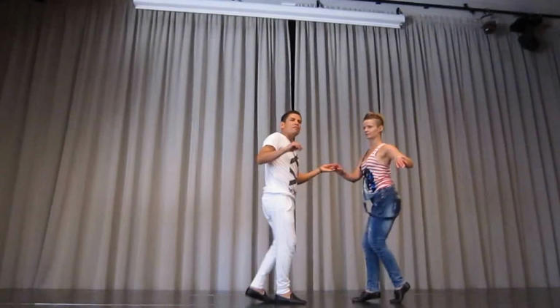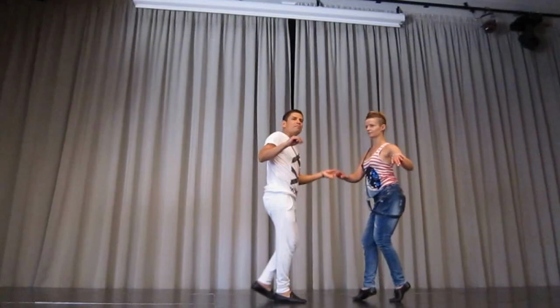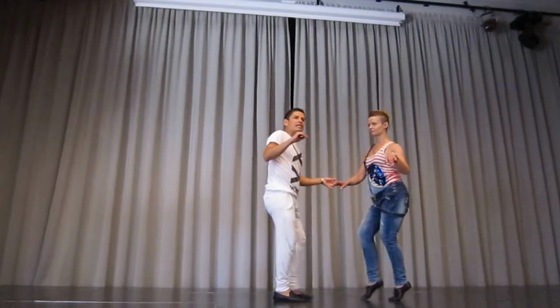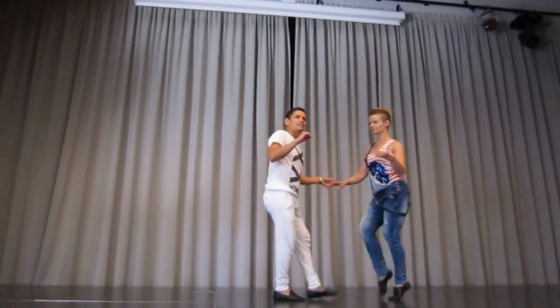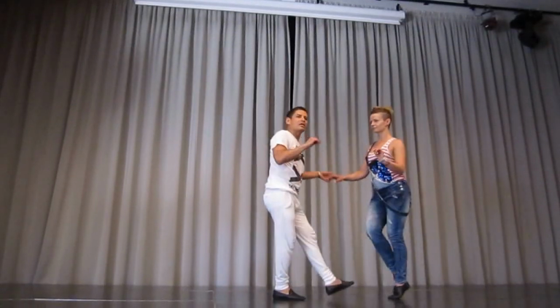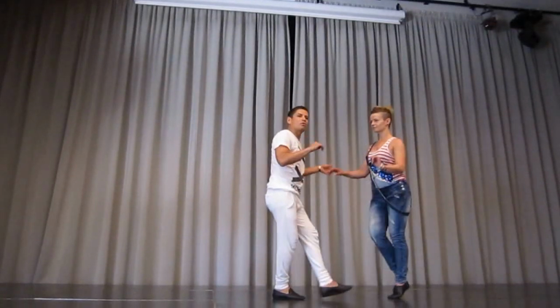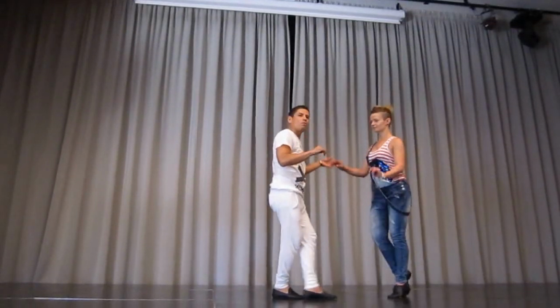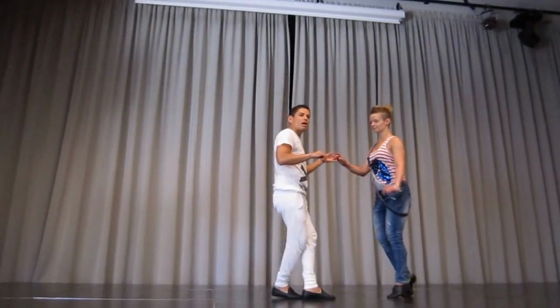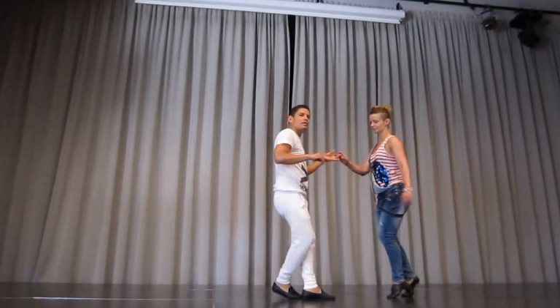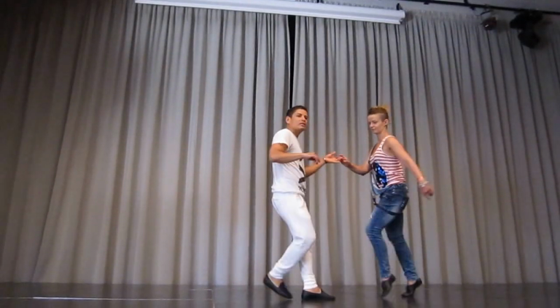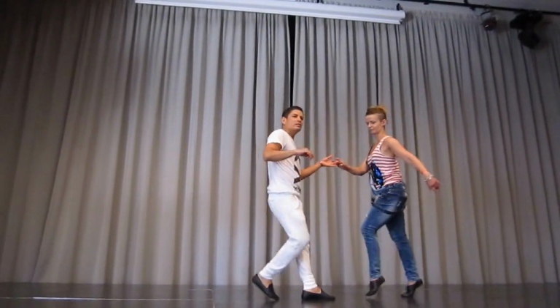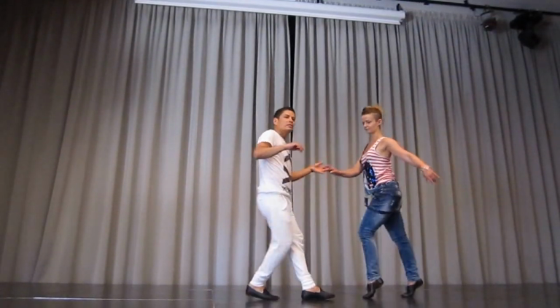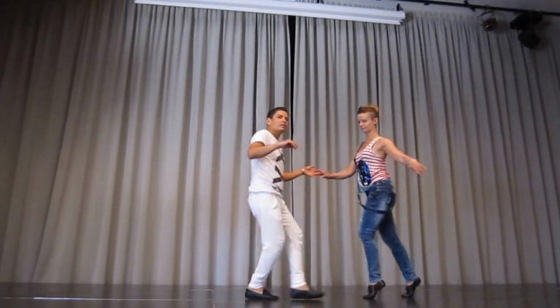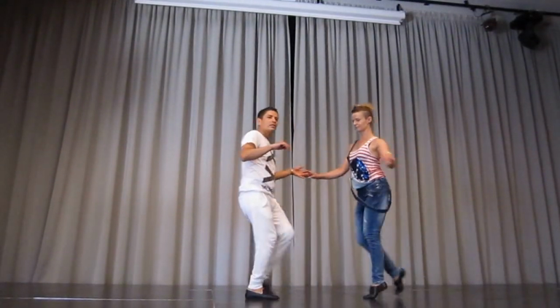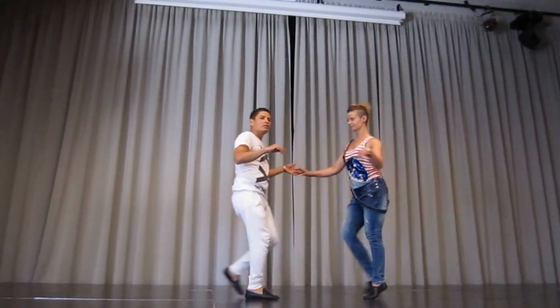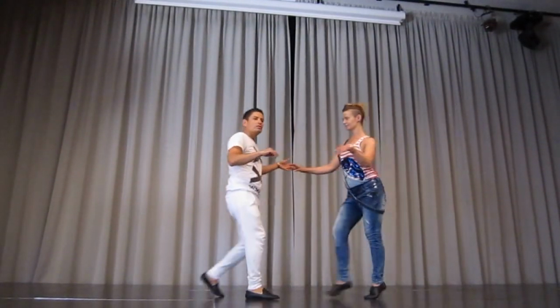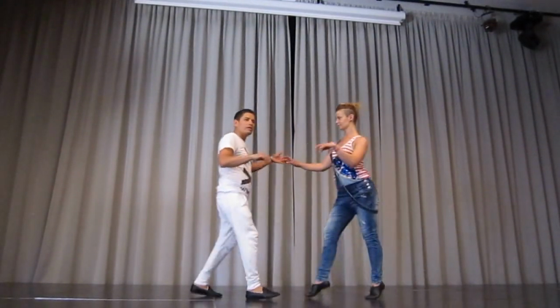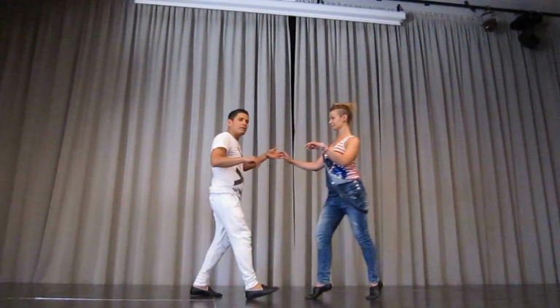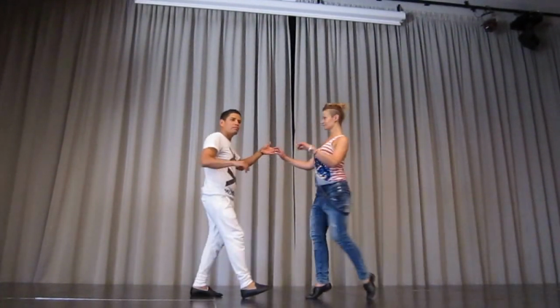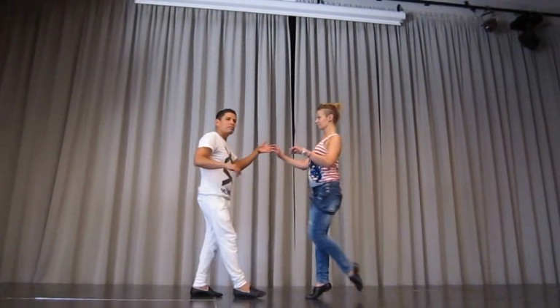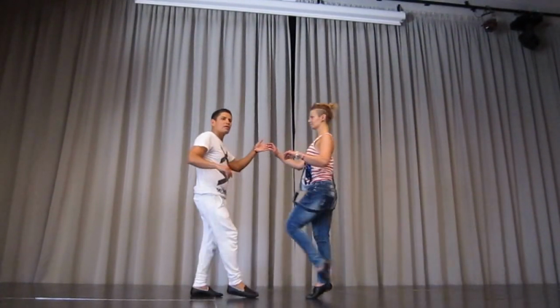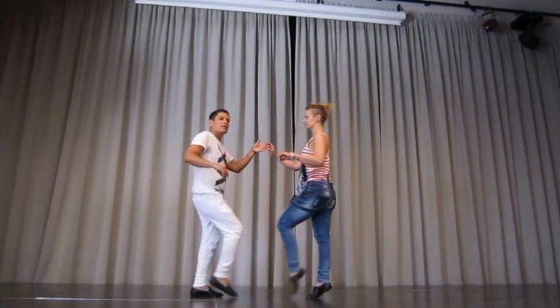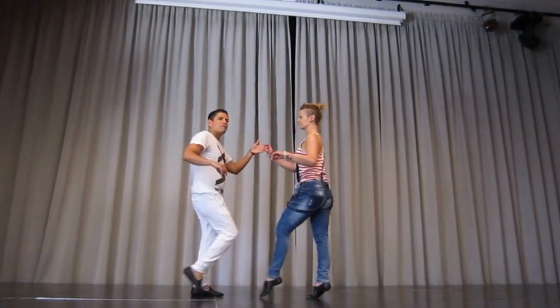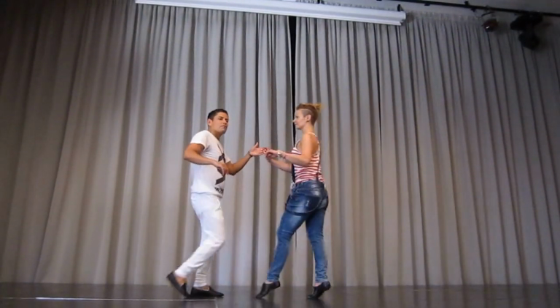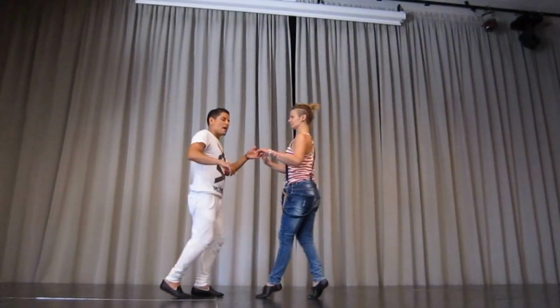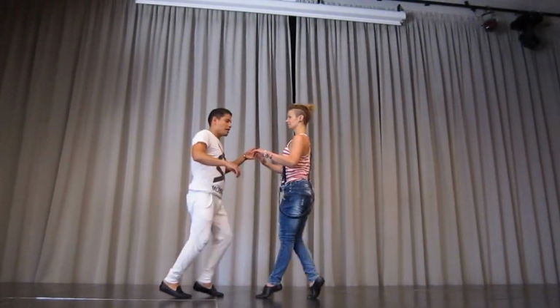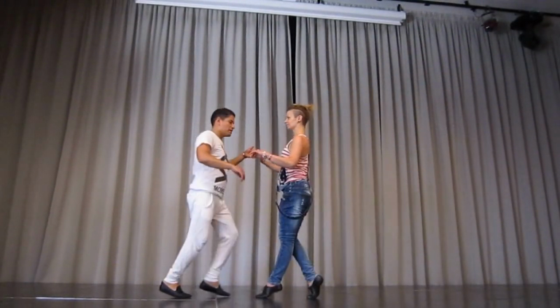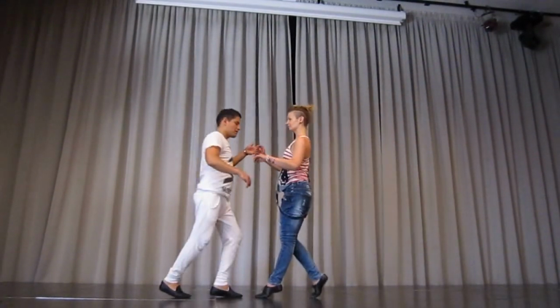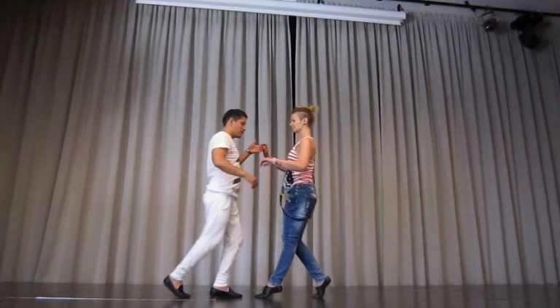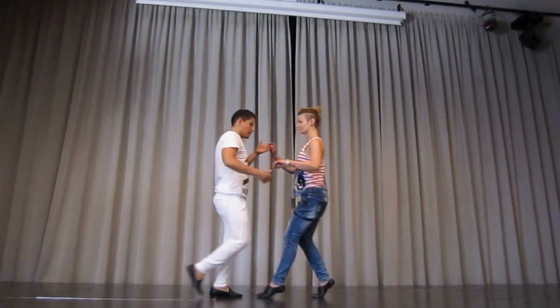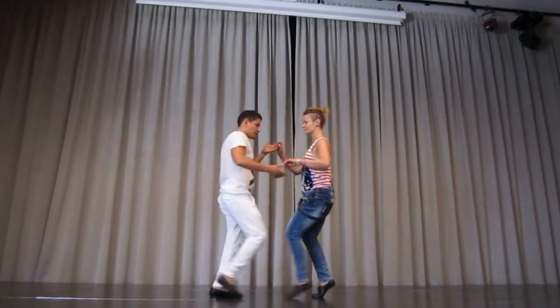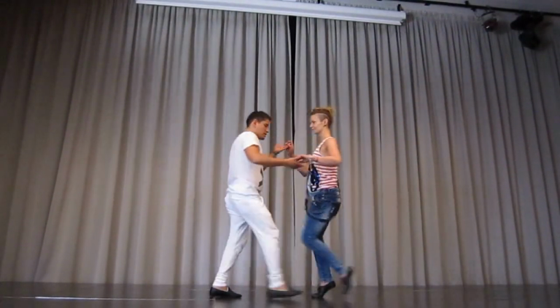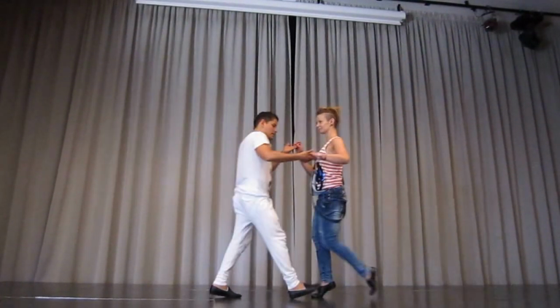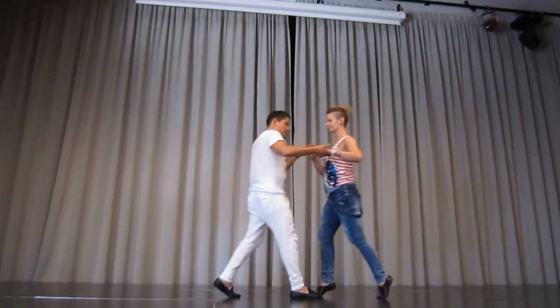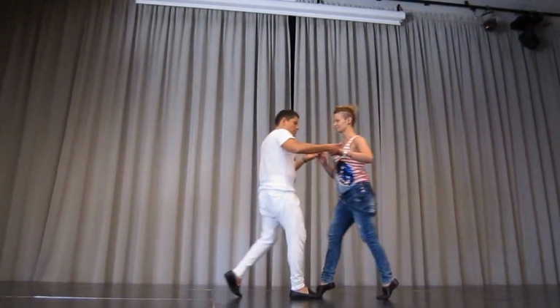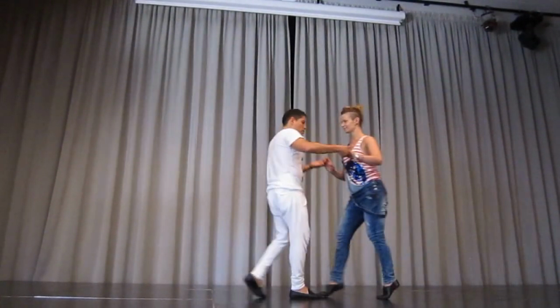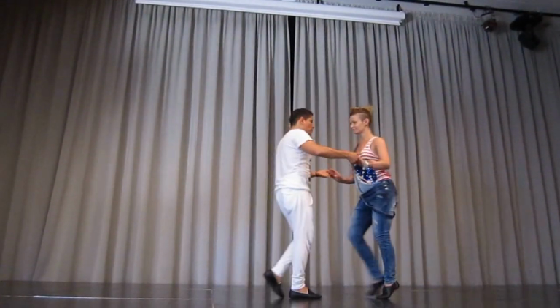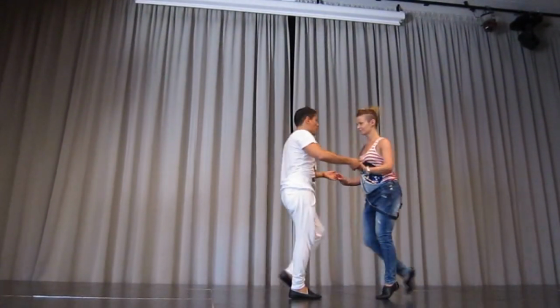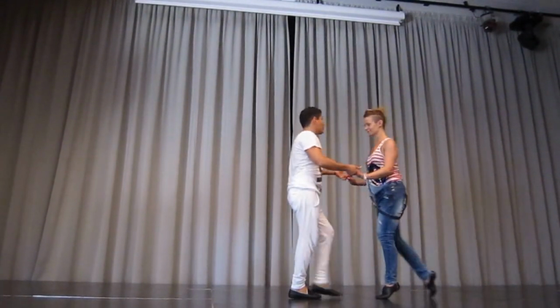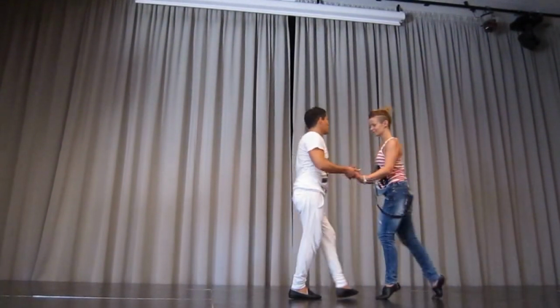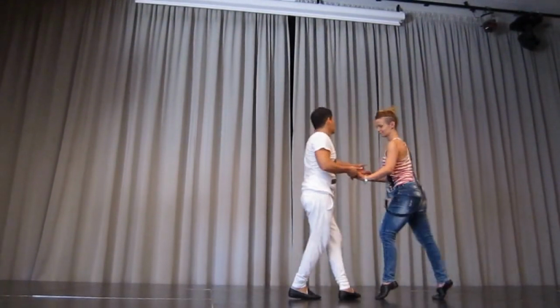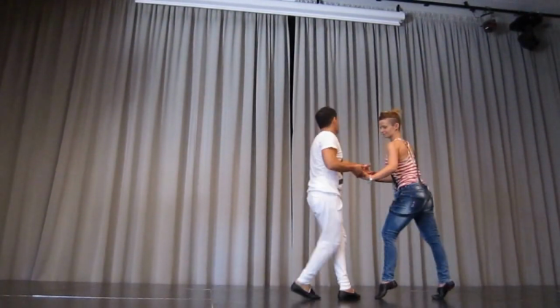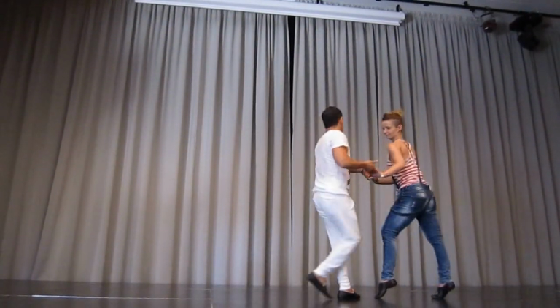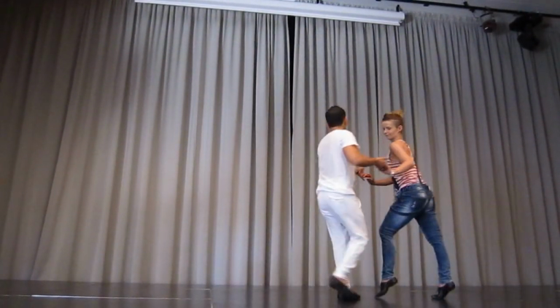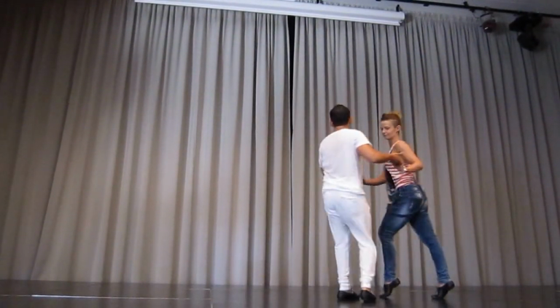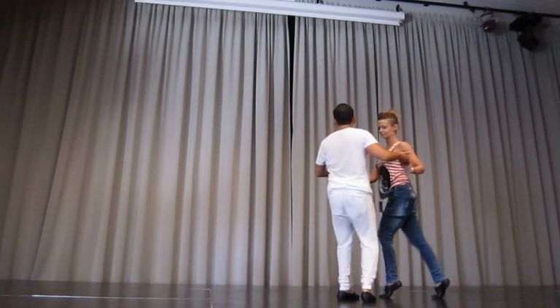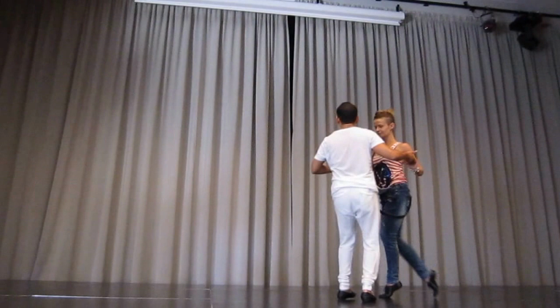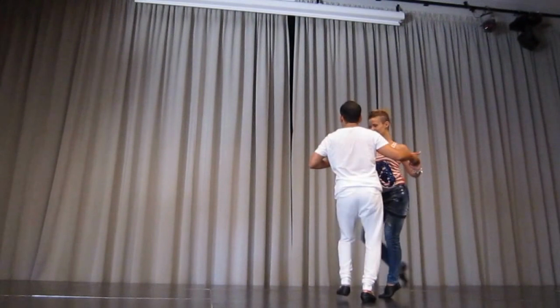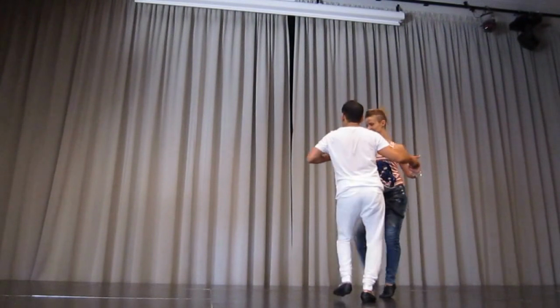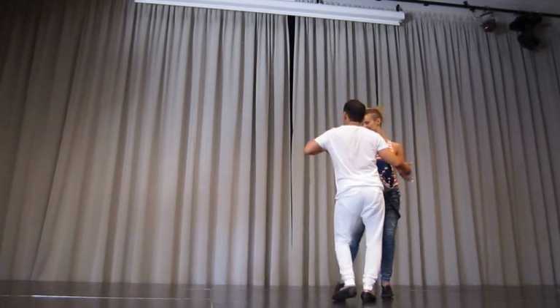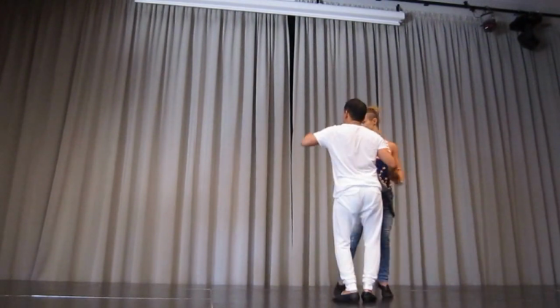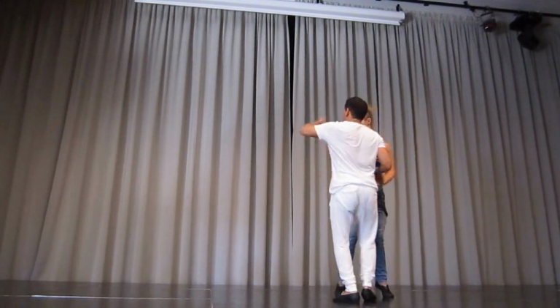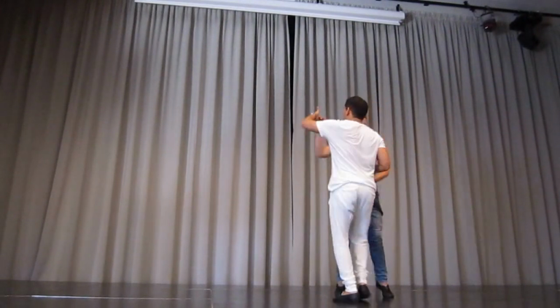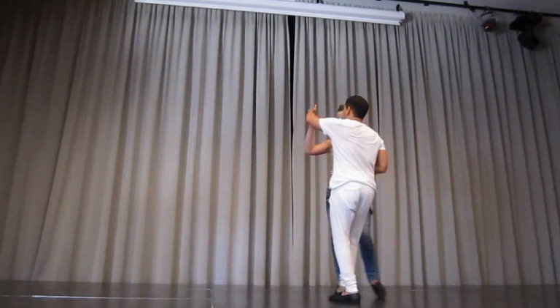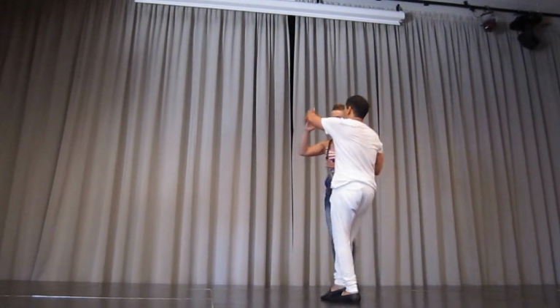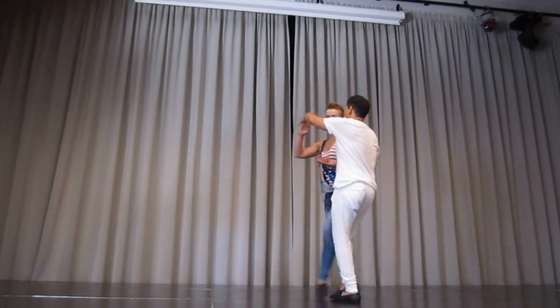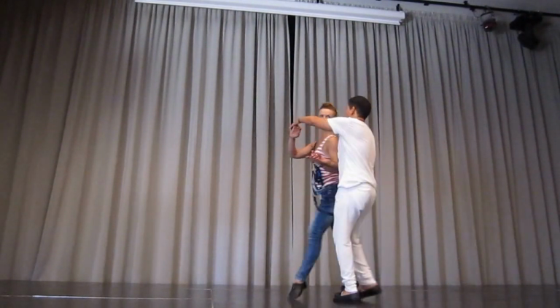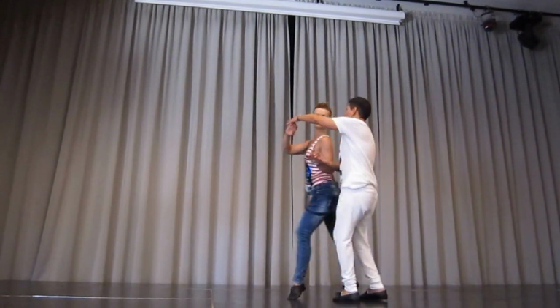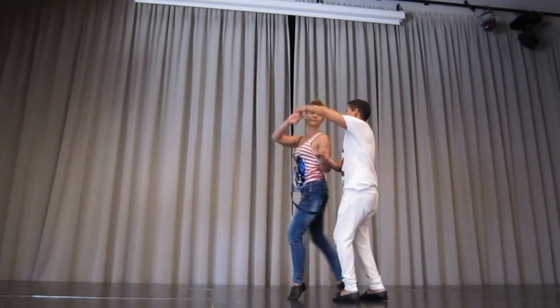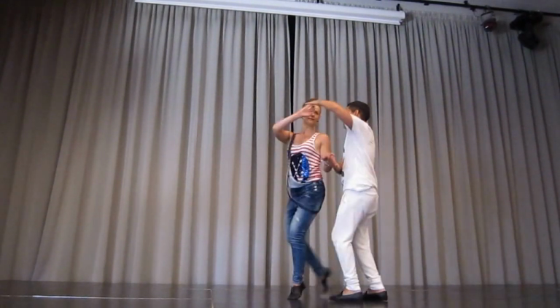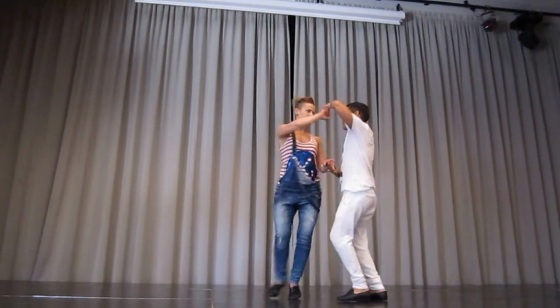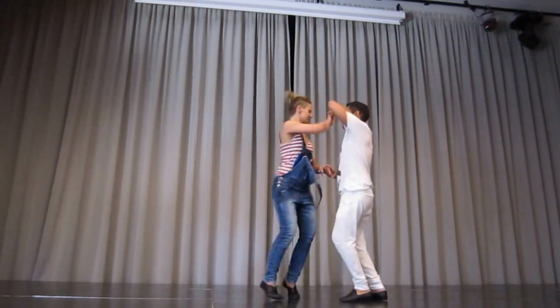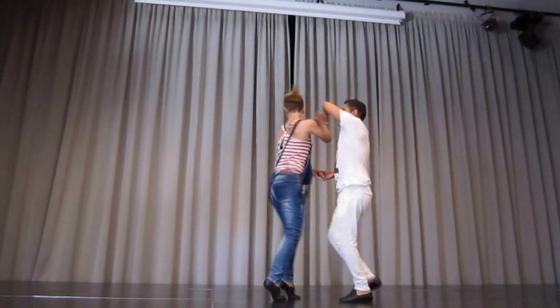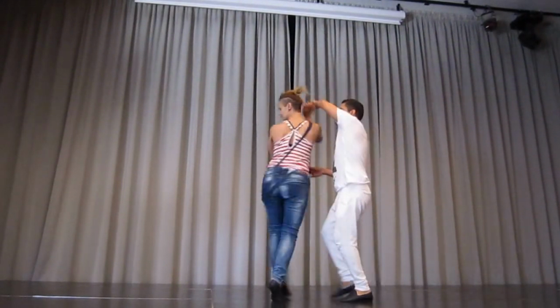And basic, 1, 3, 5, 6, 7, break, 1, 2, inside turn, all the way around.